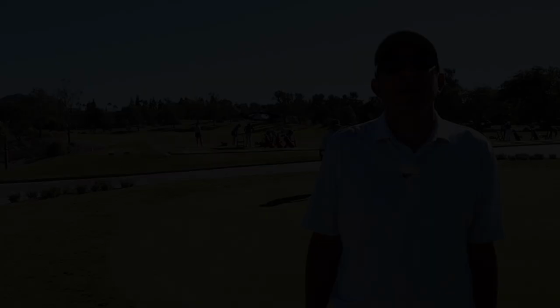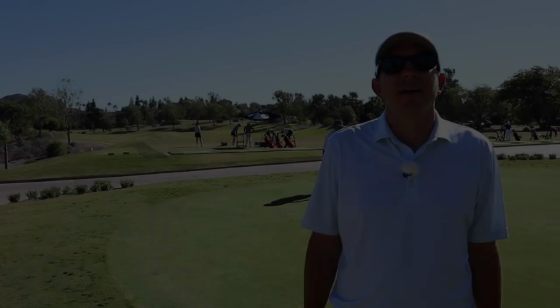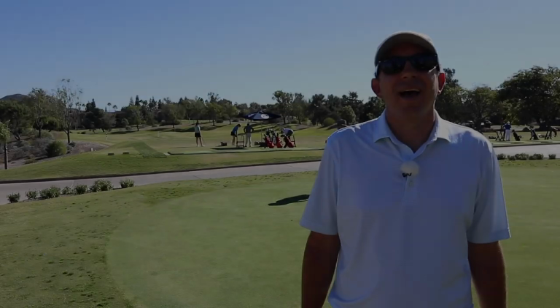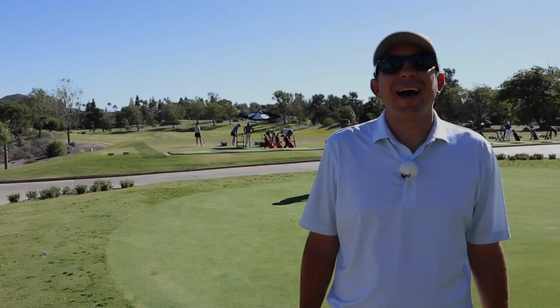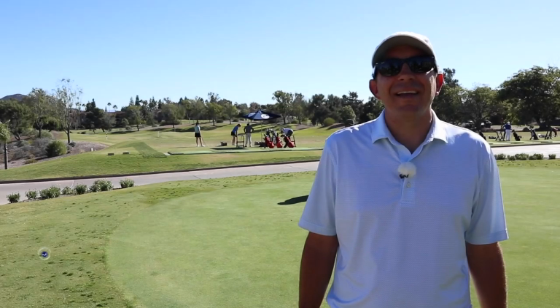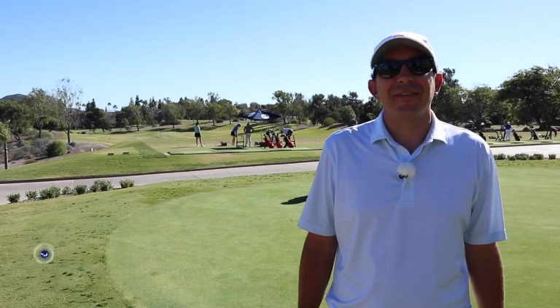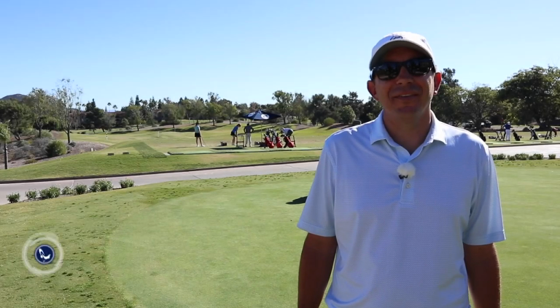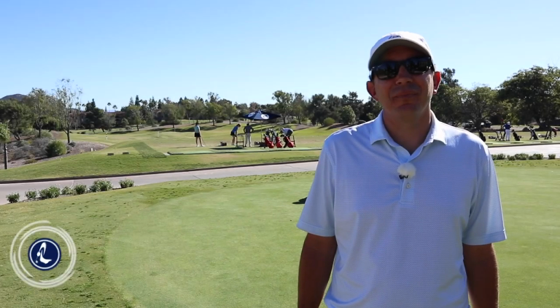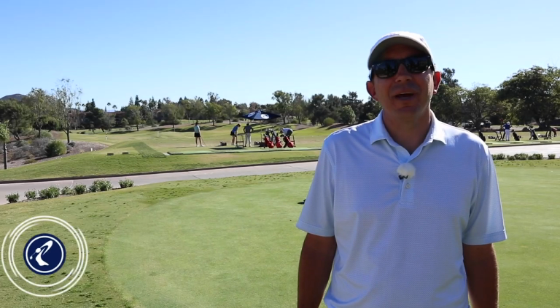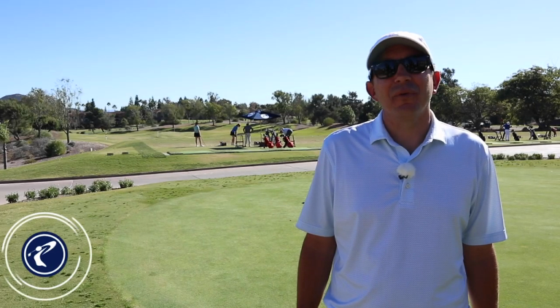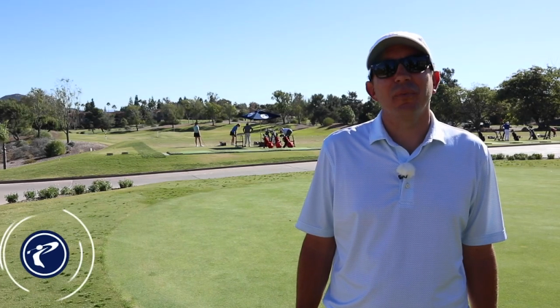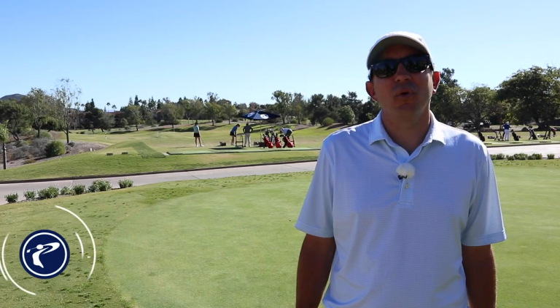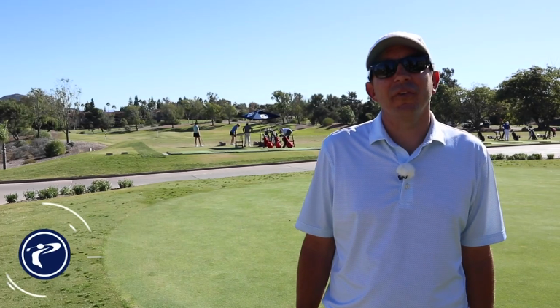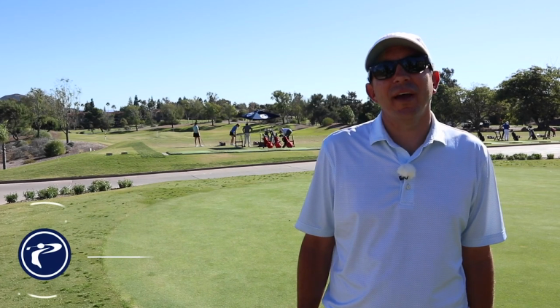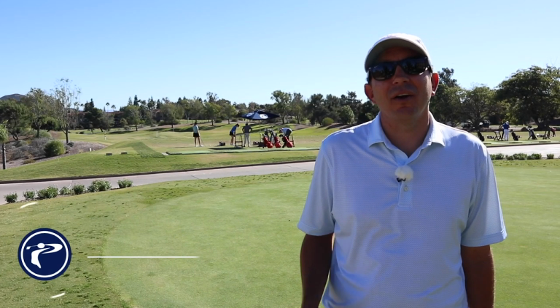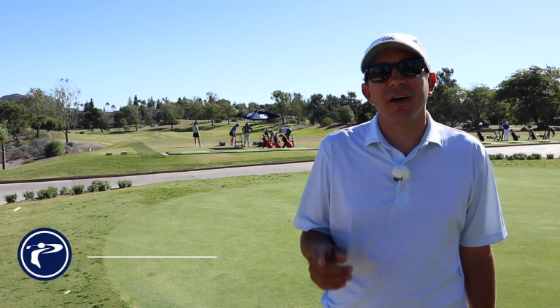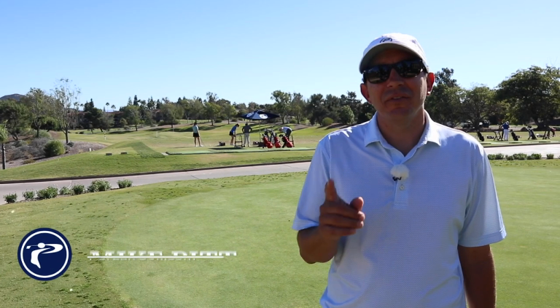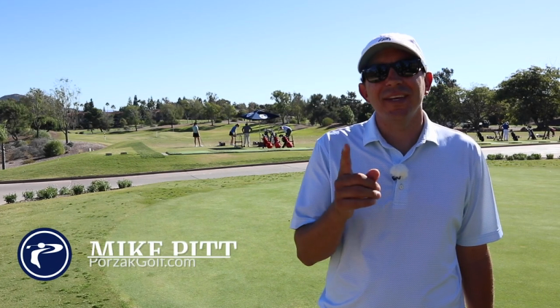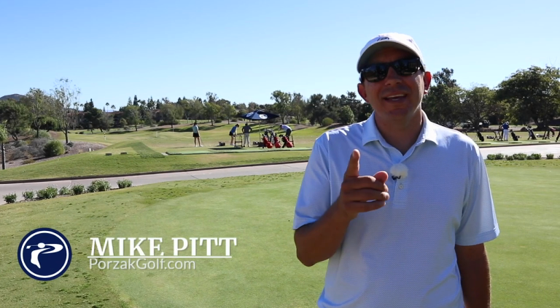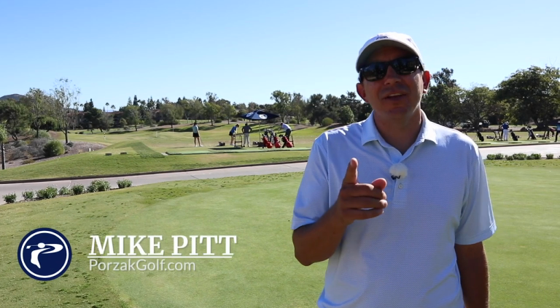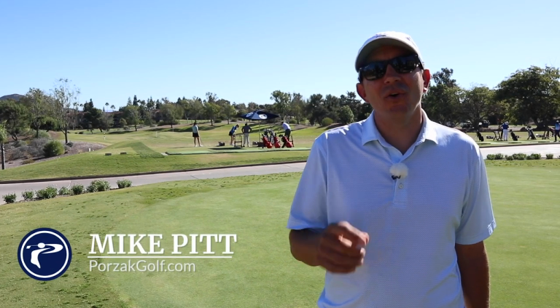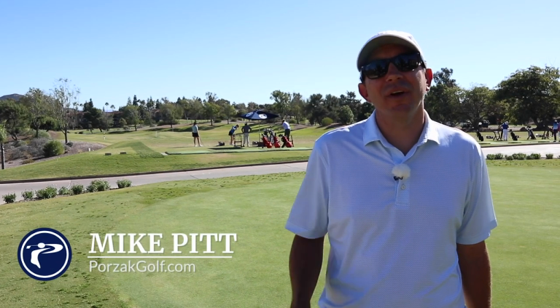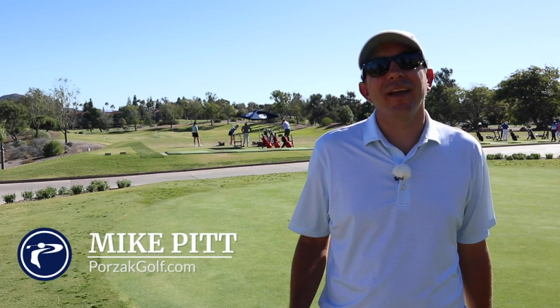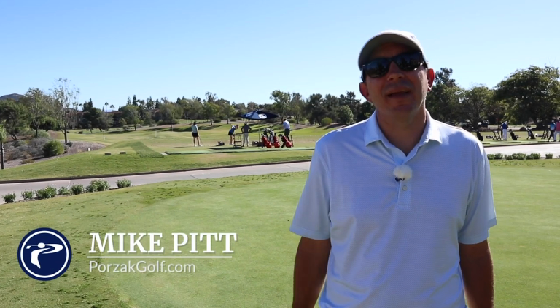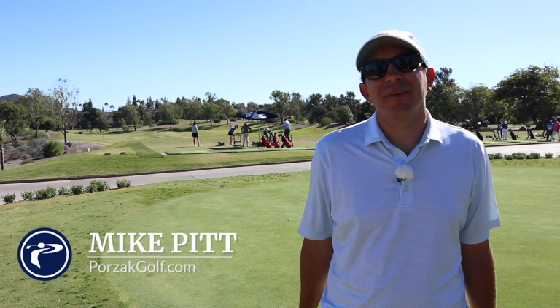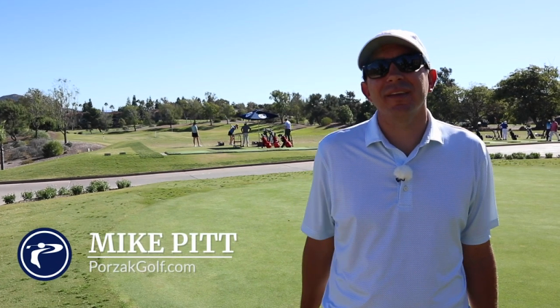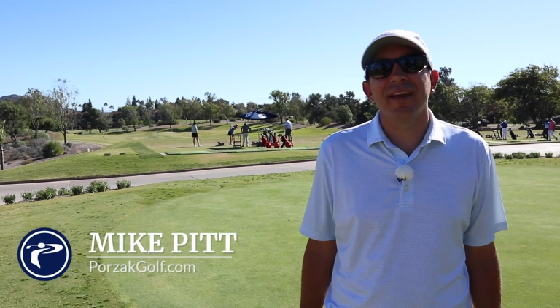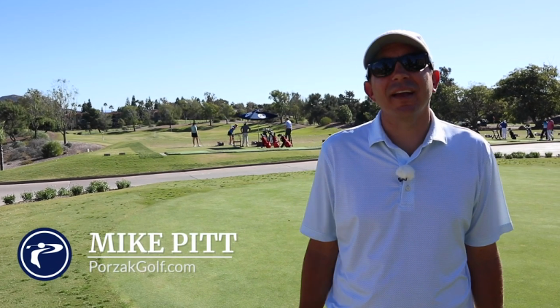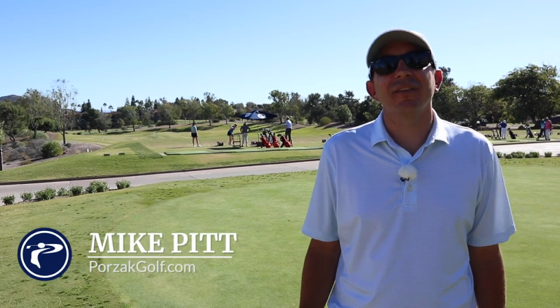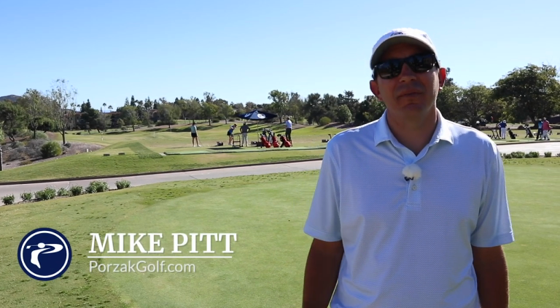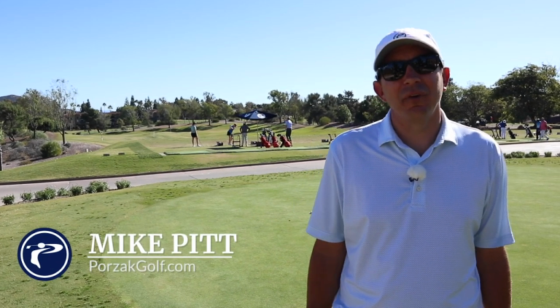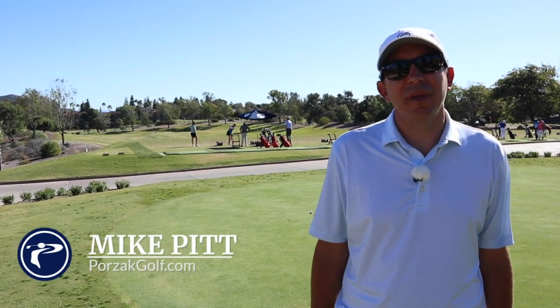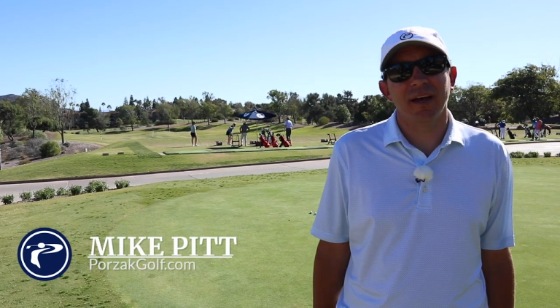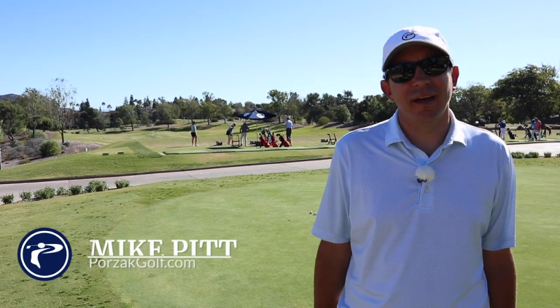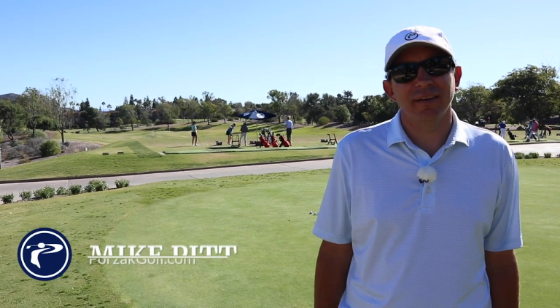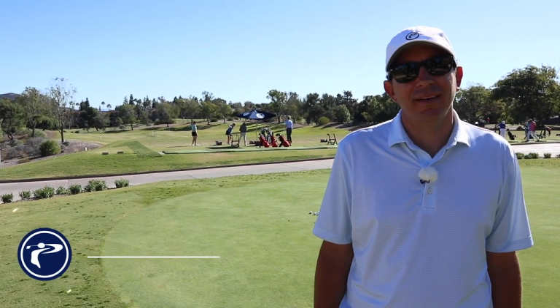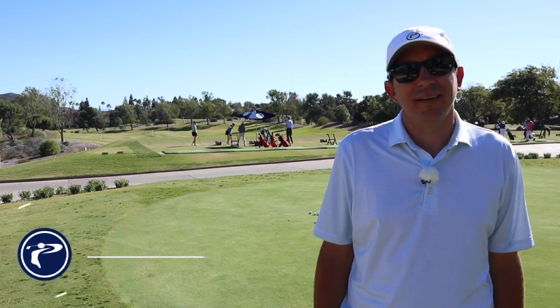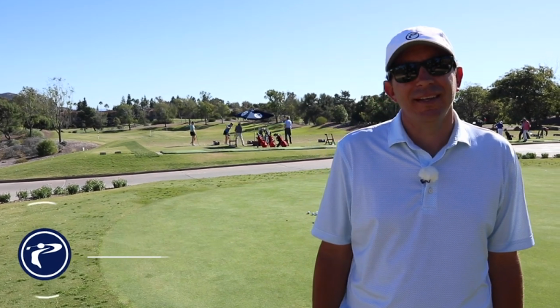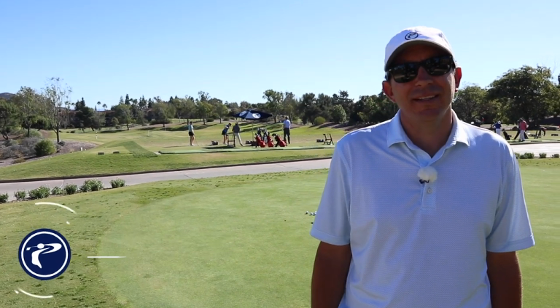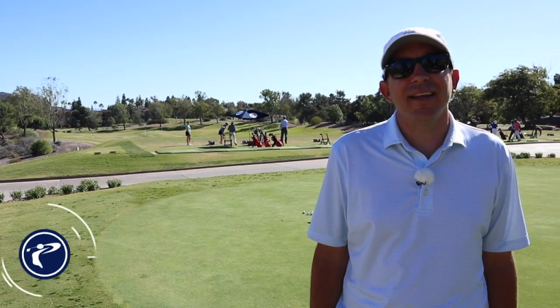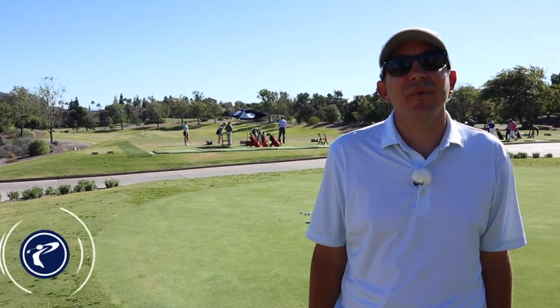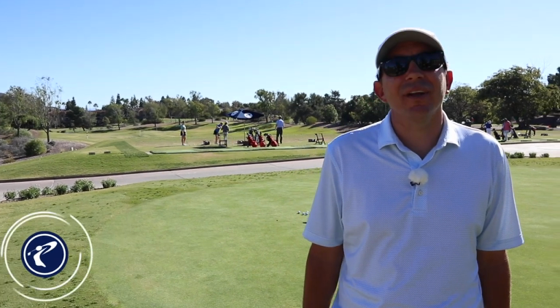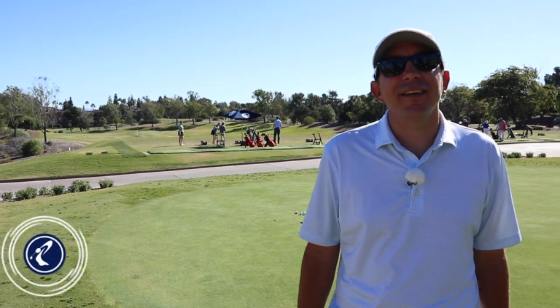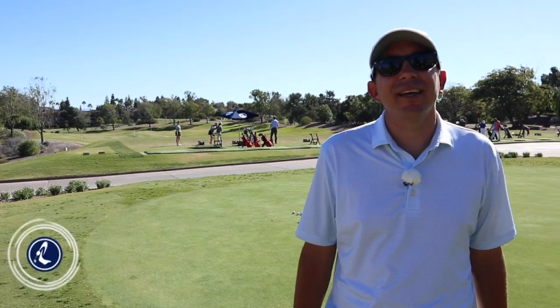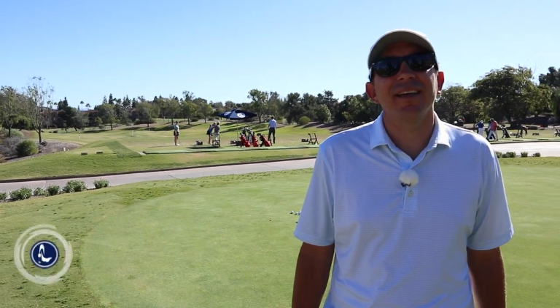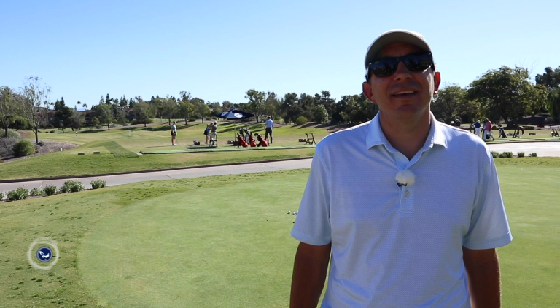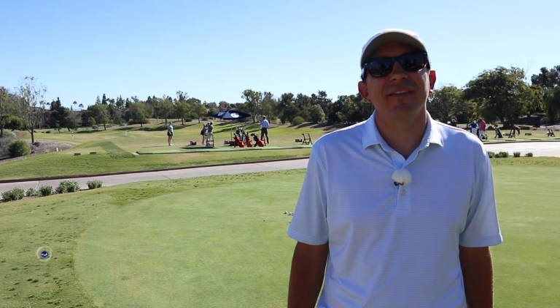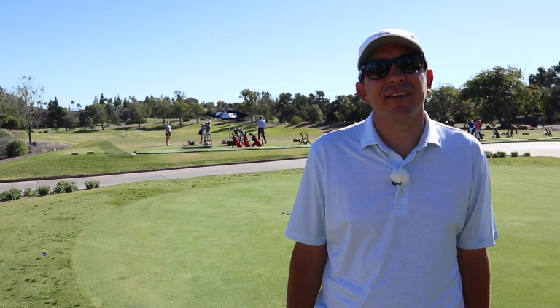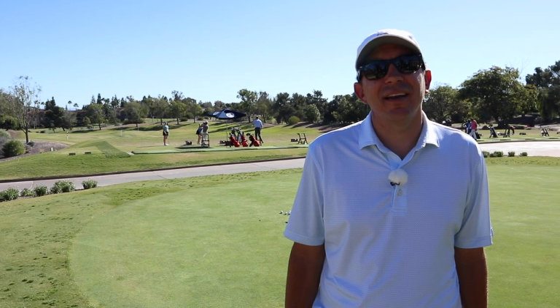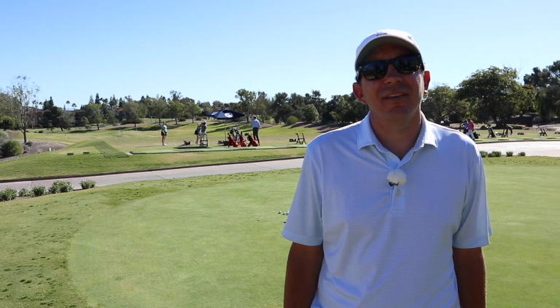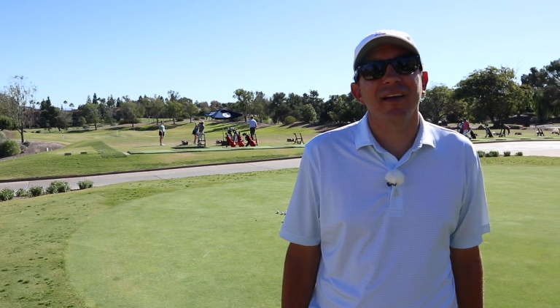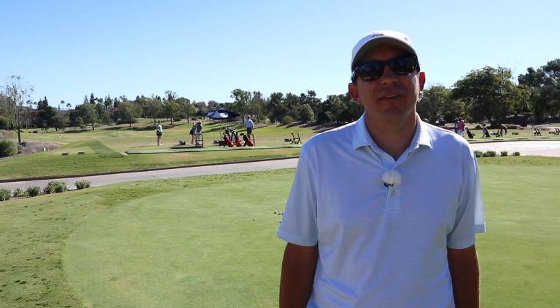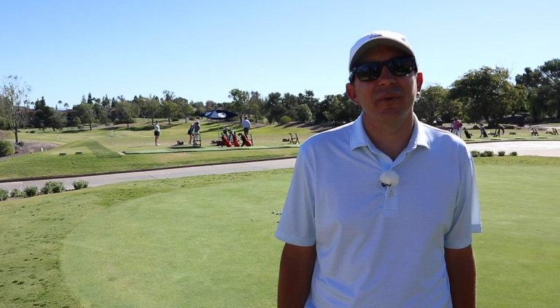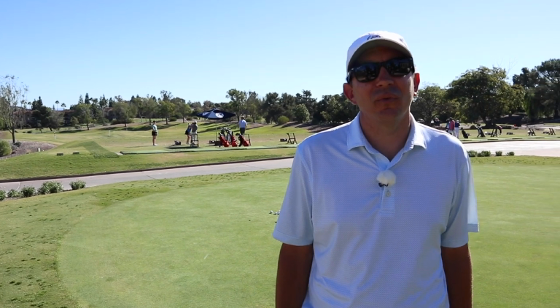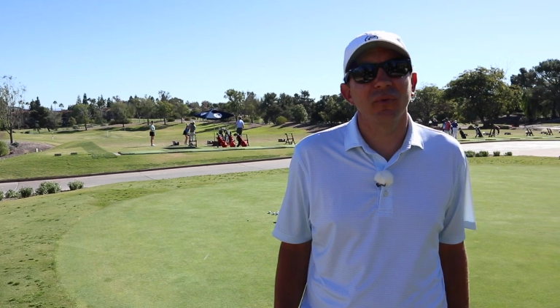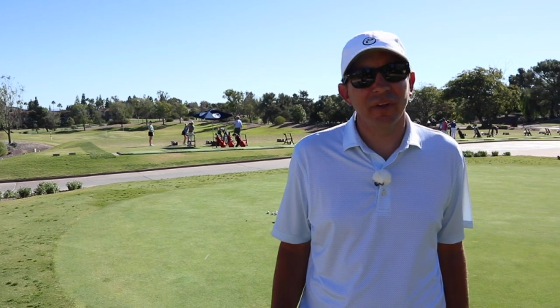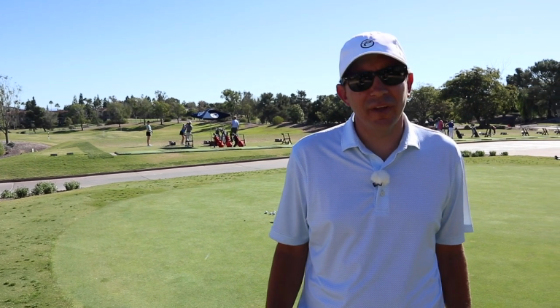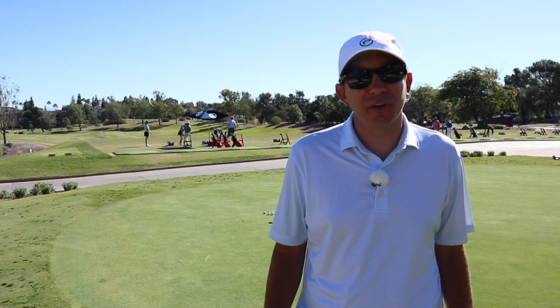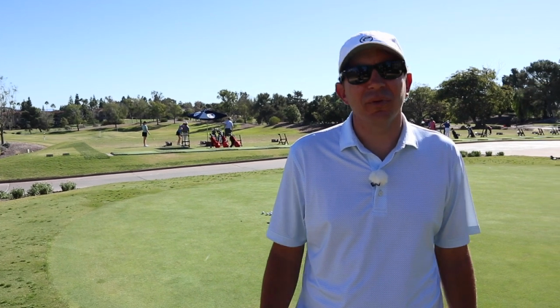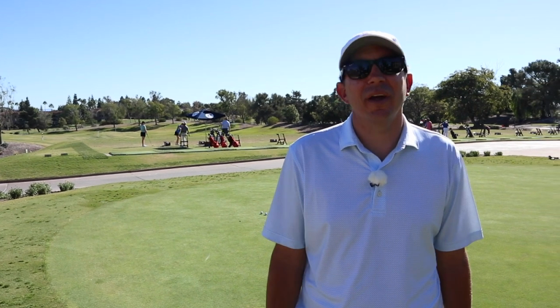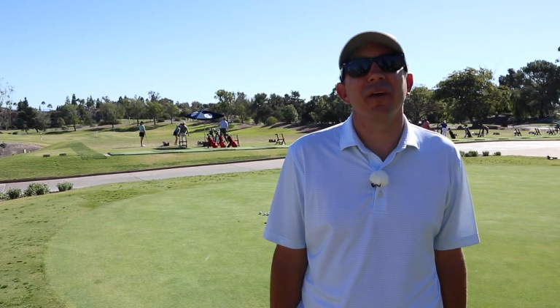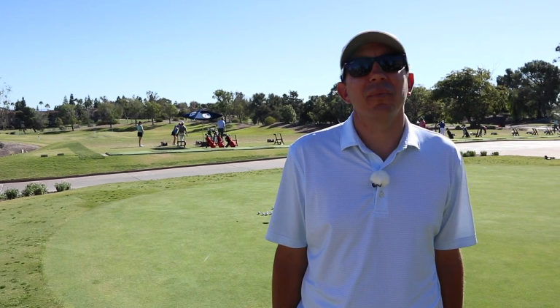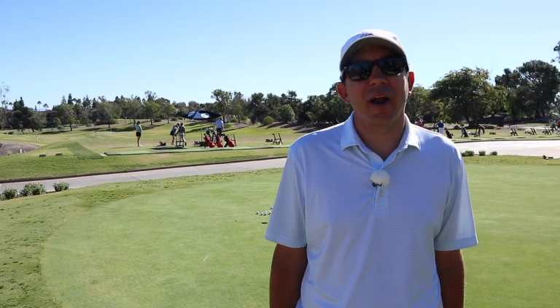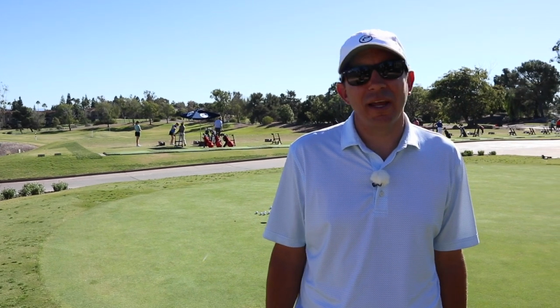Hi, this is Mike with Poor Zack Golf, taking your game to the next level and beyond. Today we're going to take you inside a lesson with a really good player, Brian.